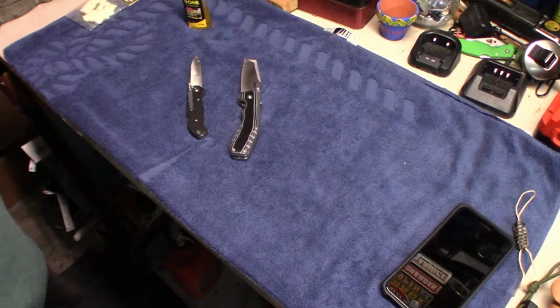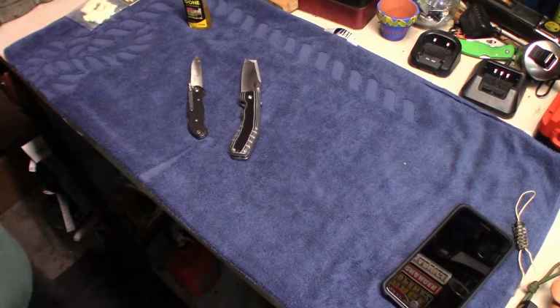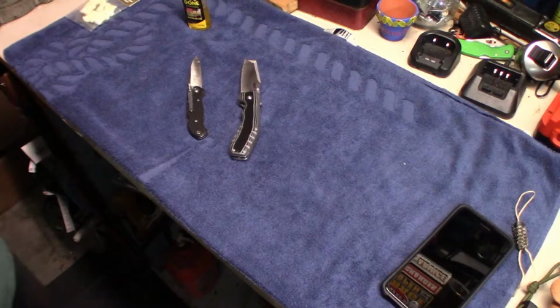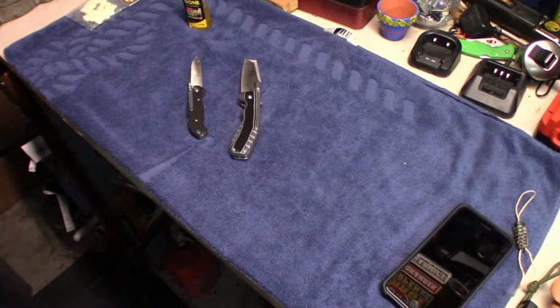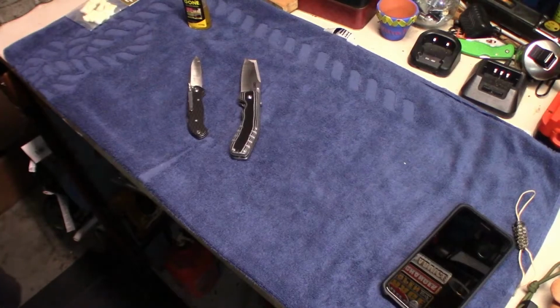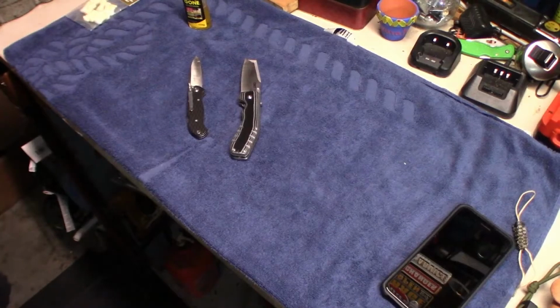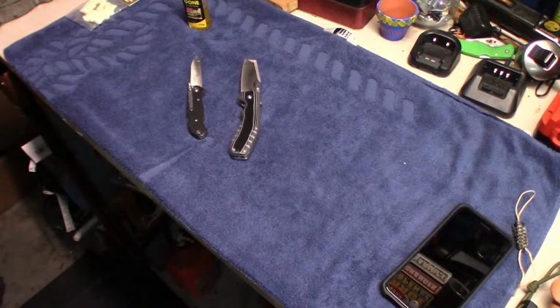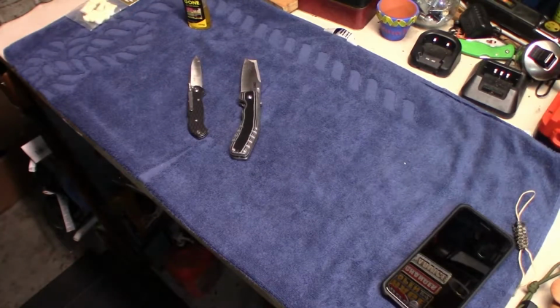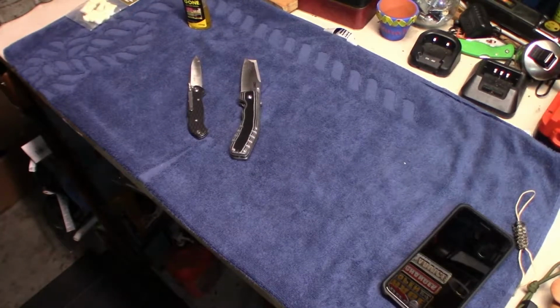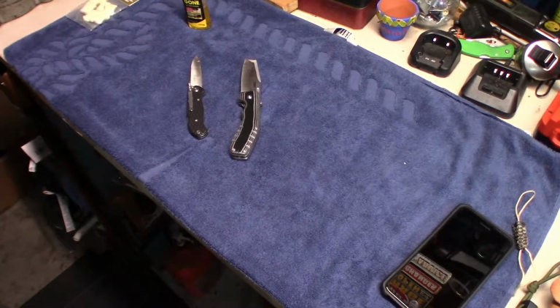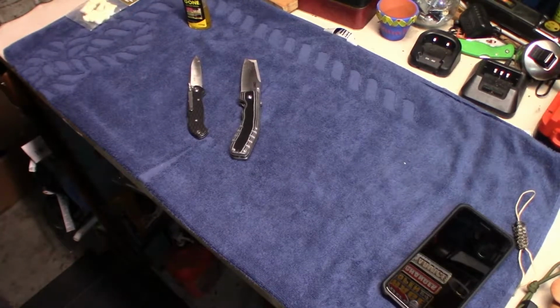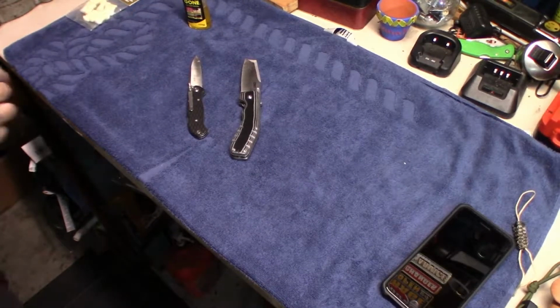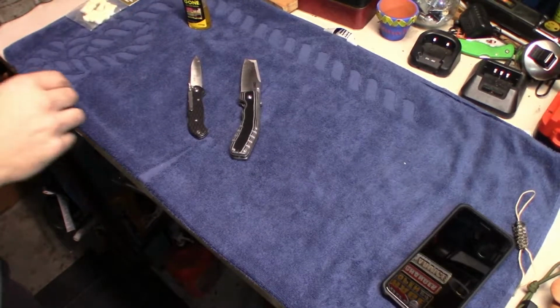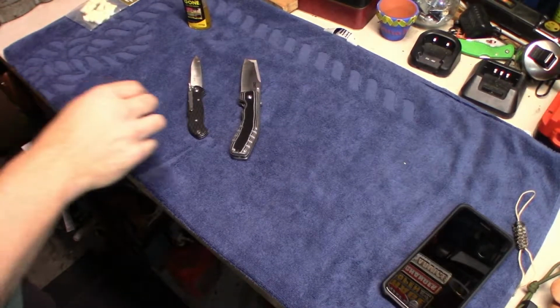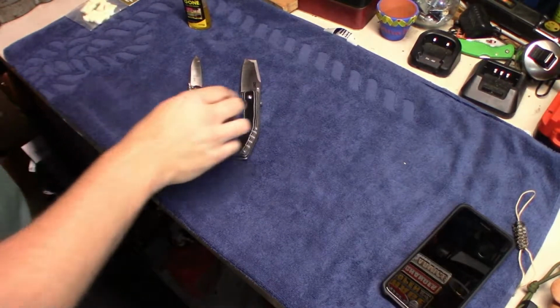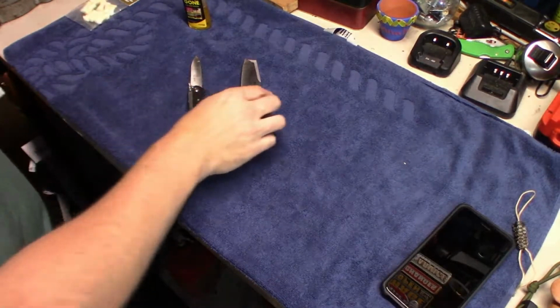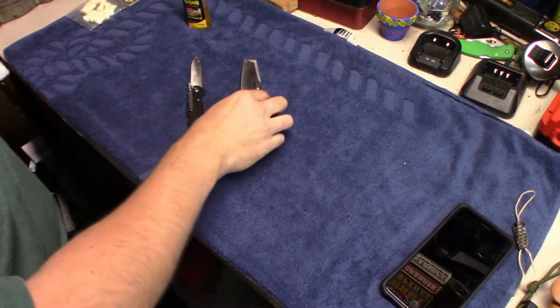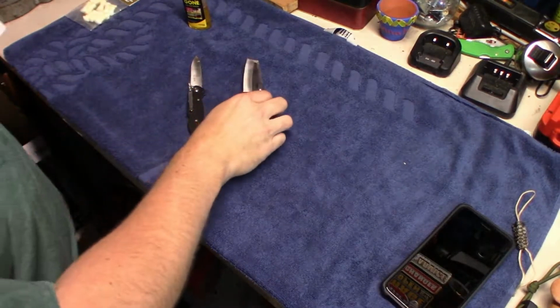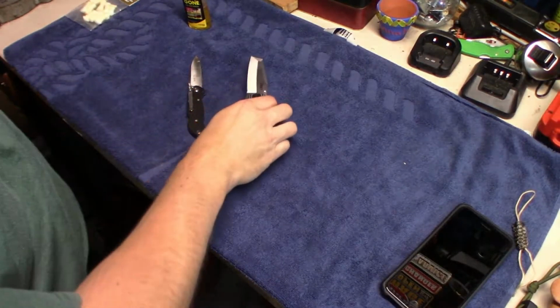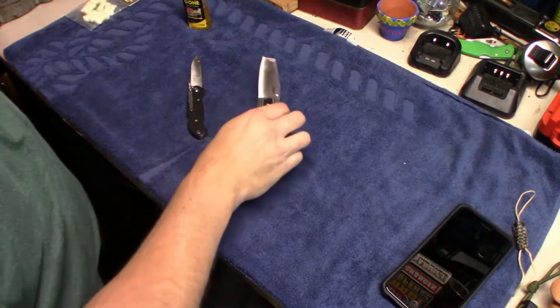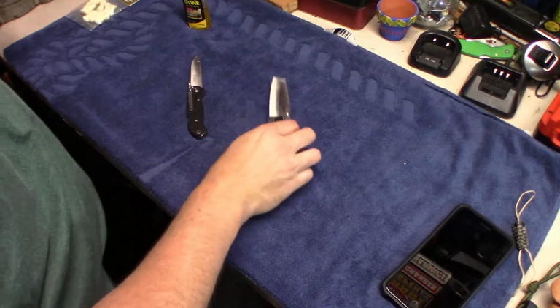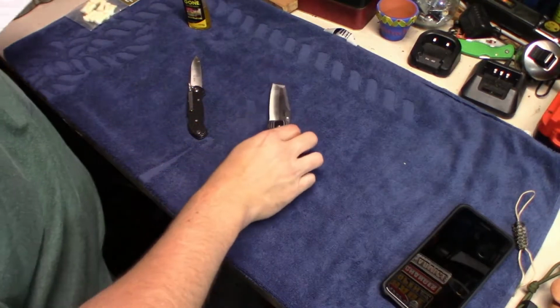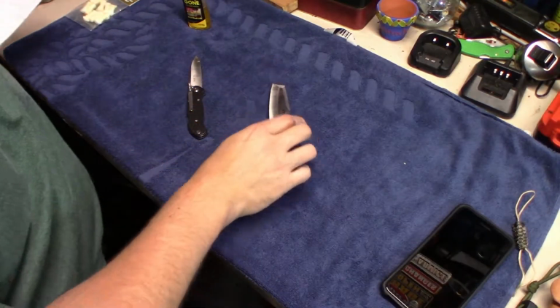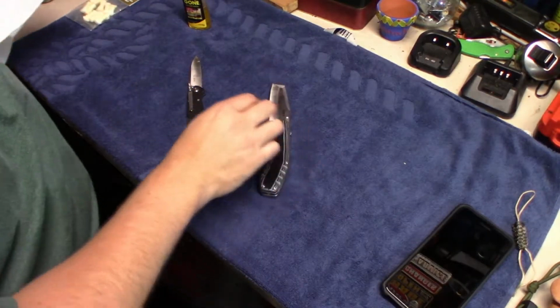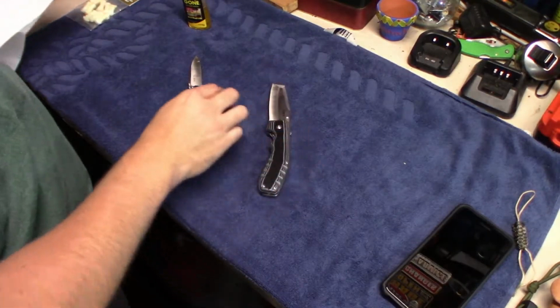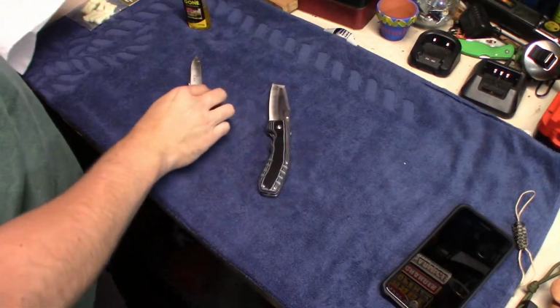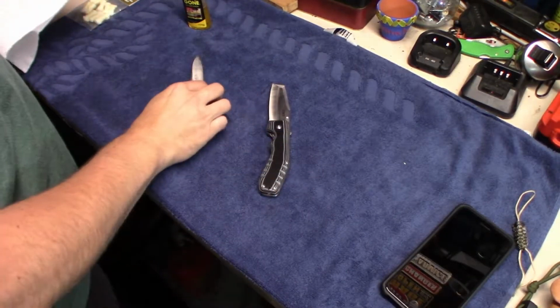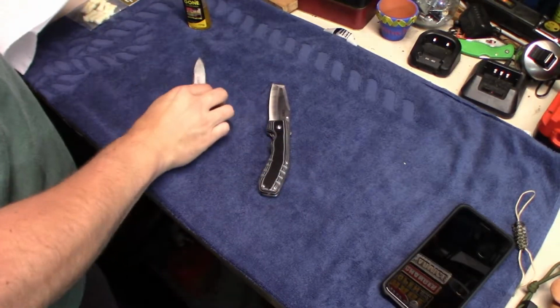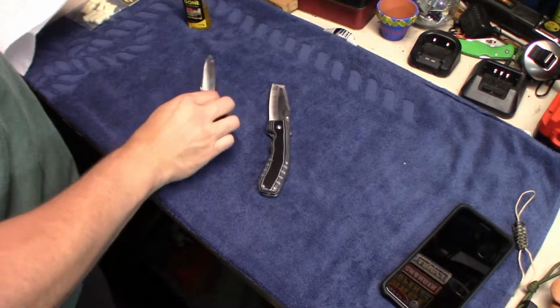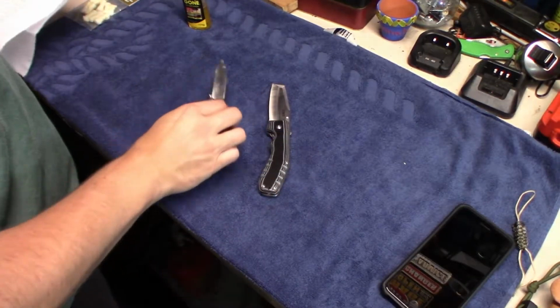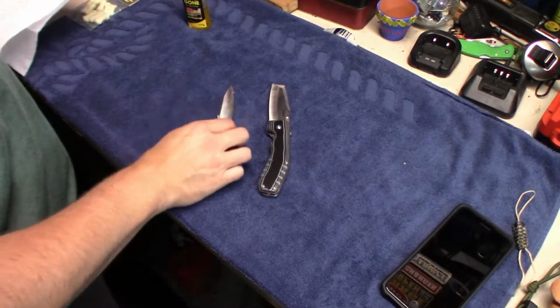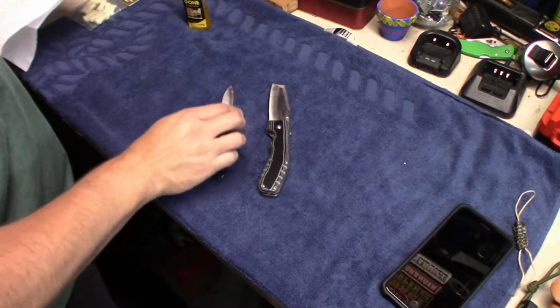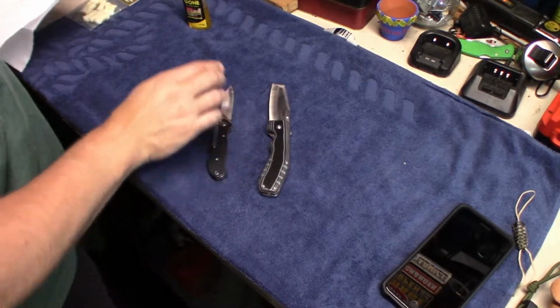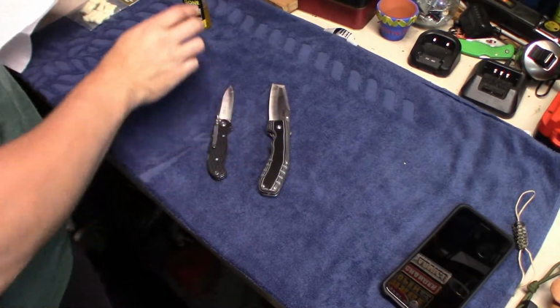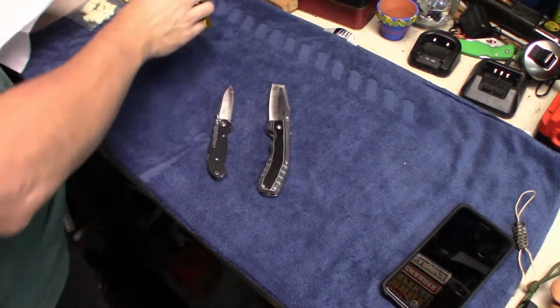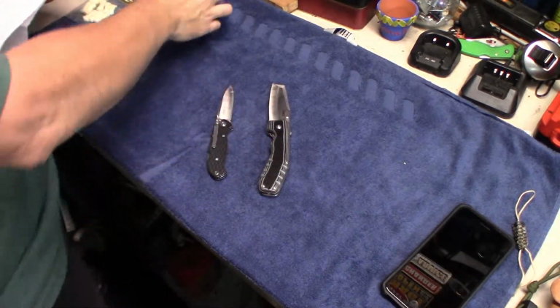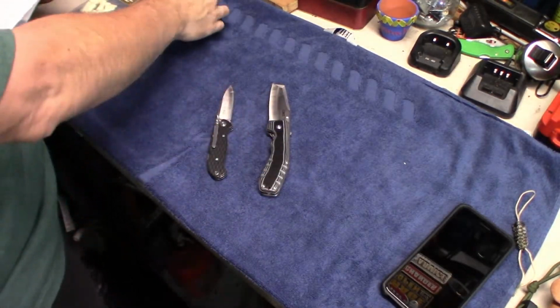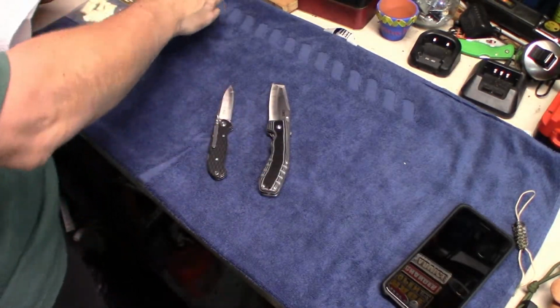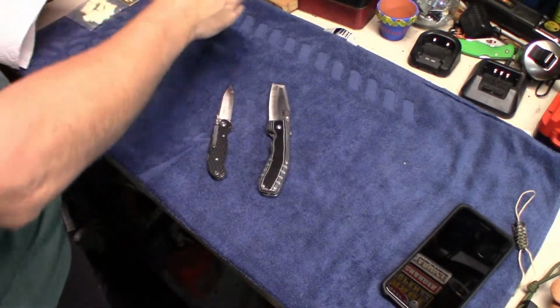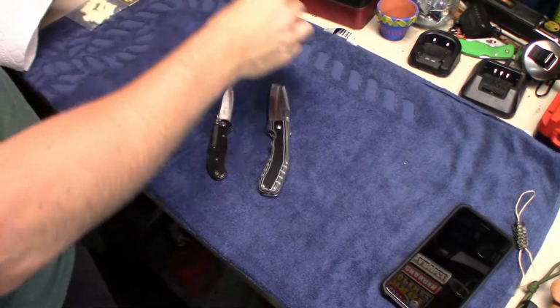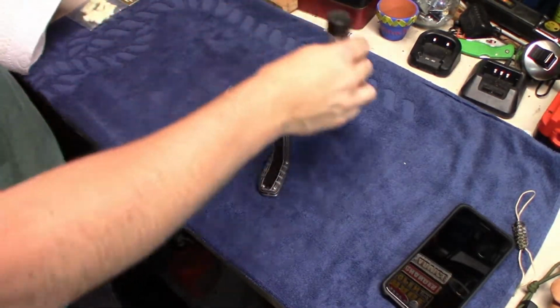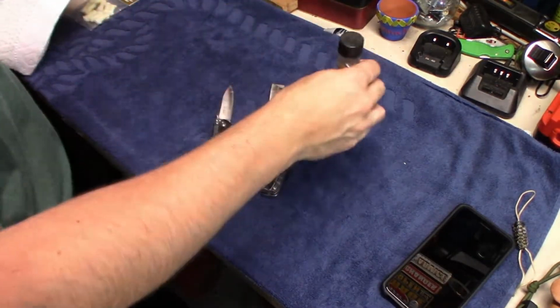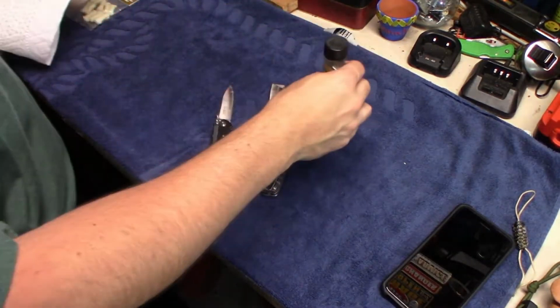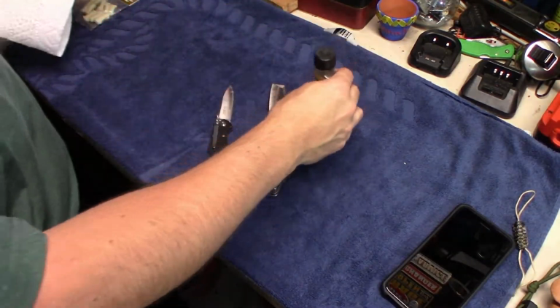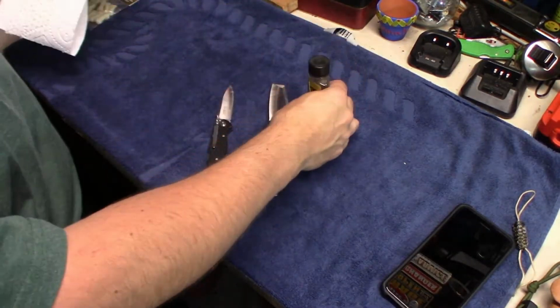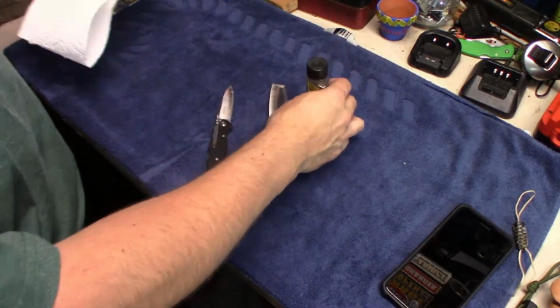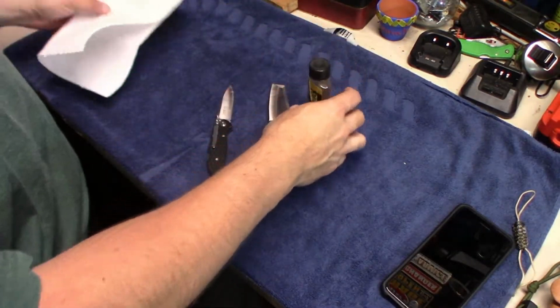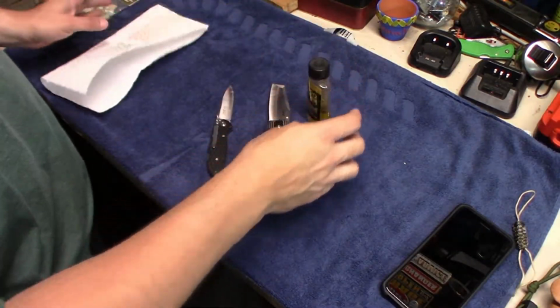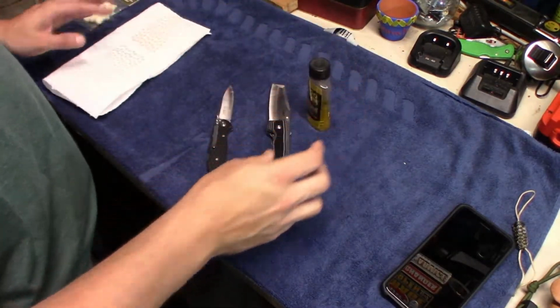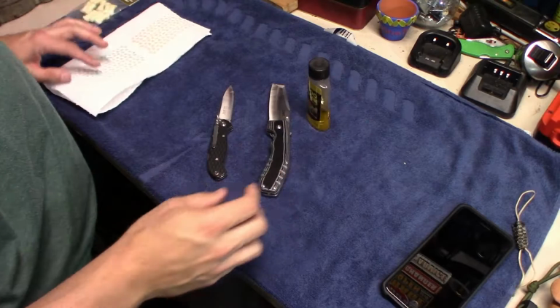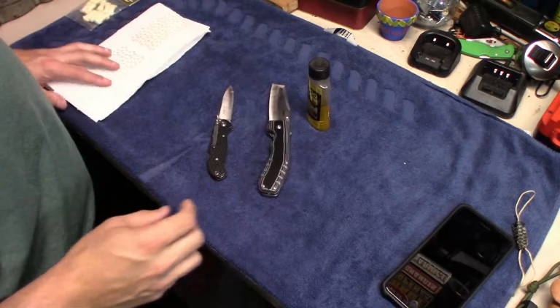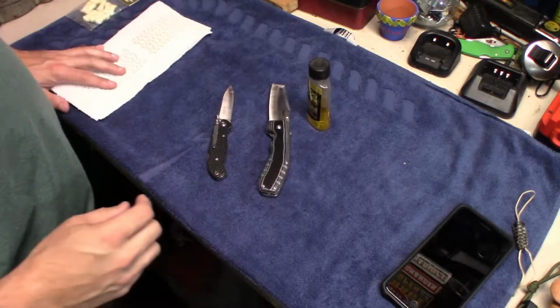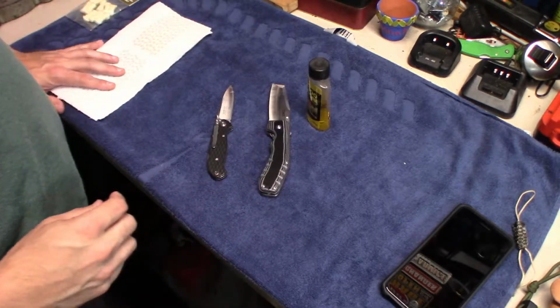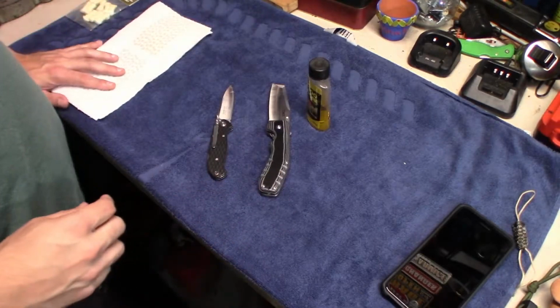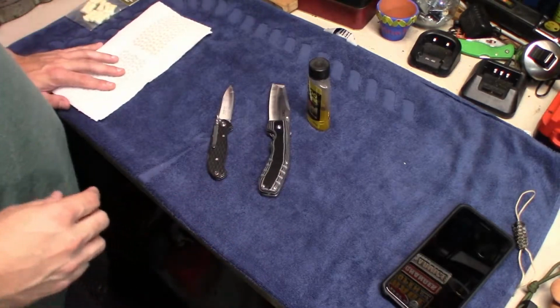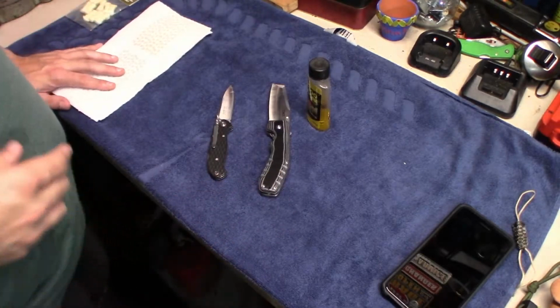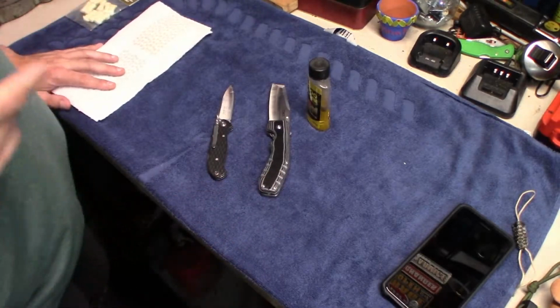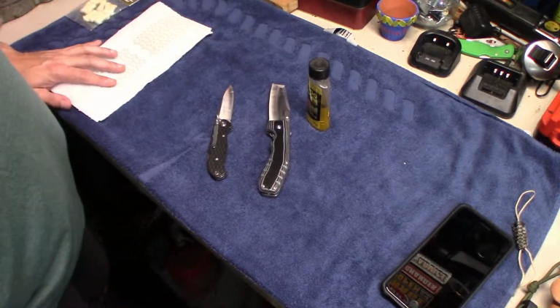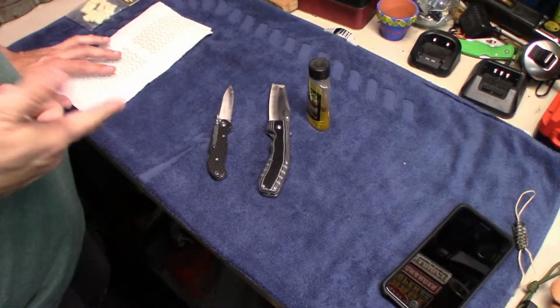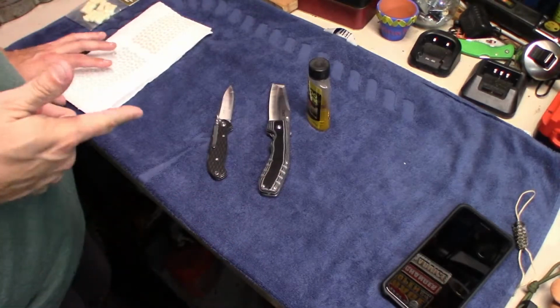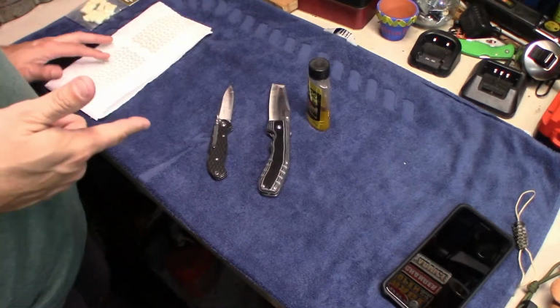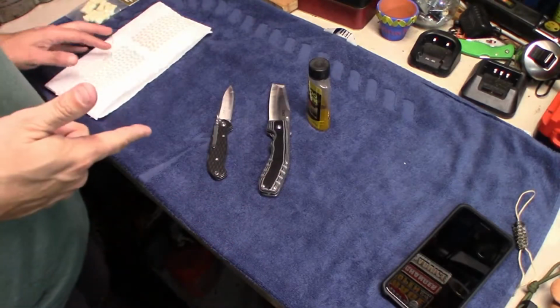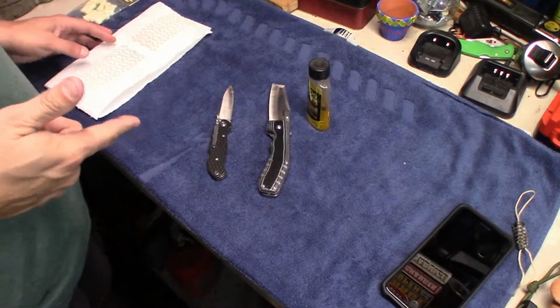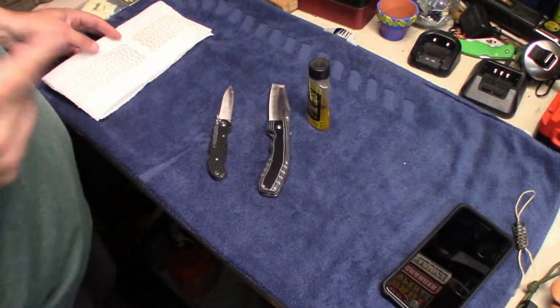What's going on everybody? Coming back, I'm going to have a little tip, trick, whatever you want to call it, for knives.